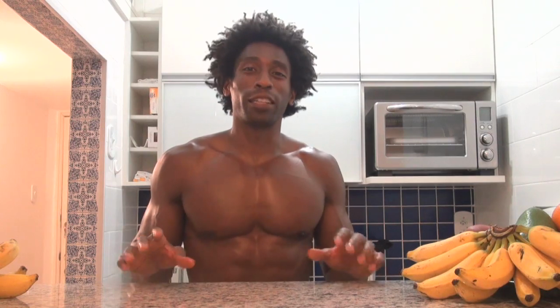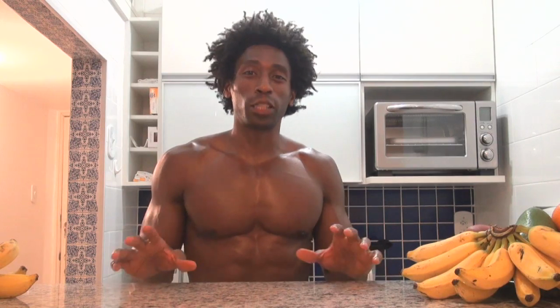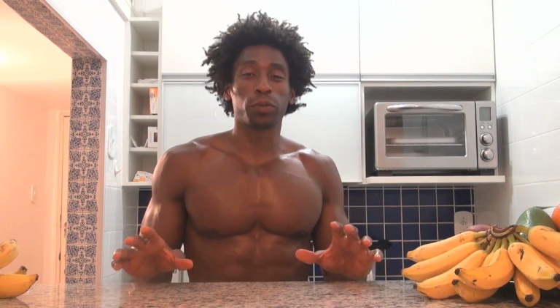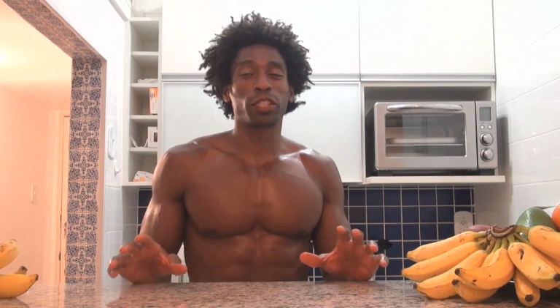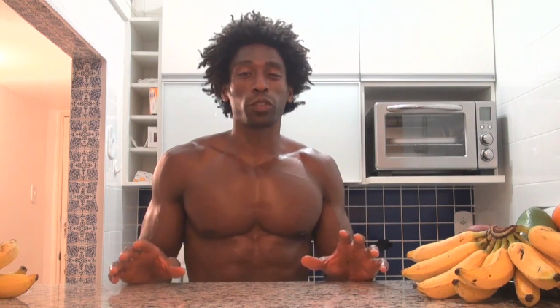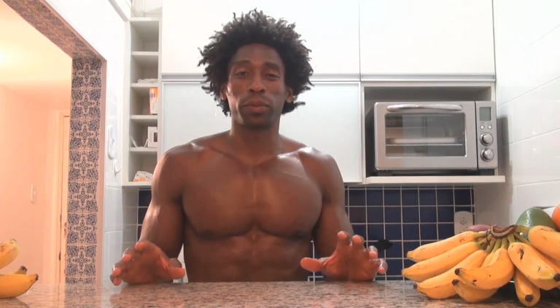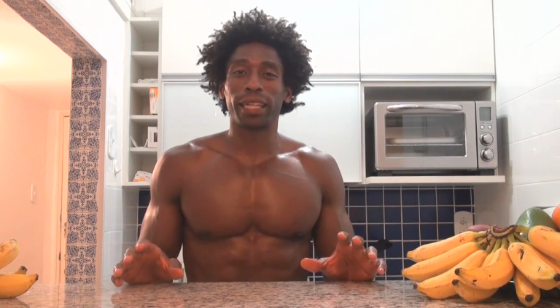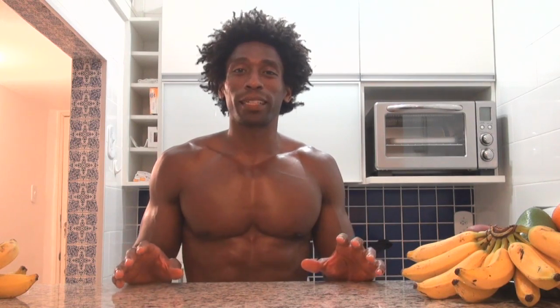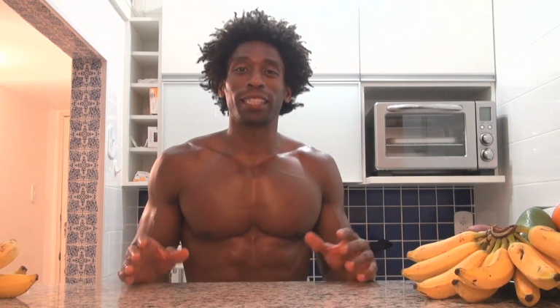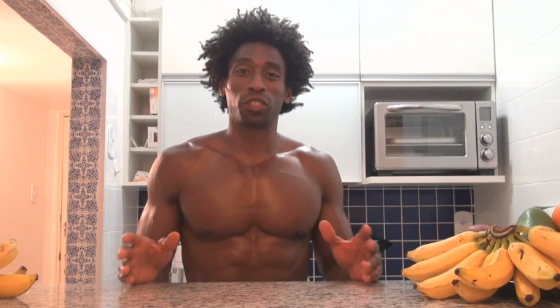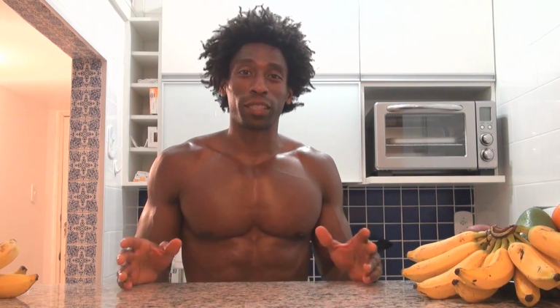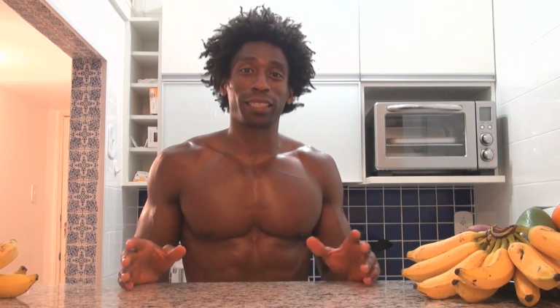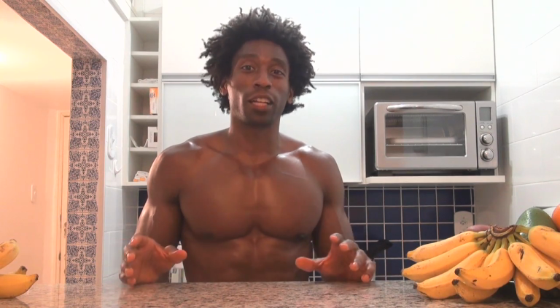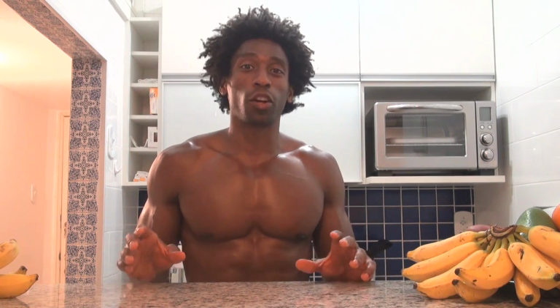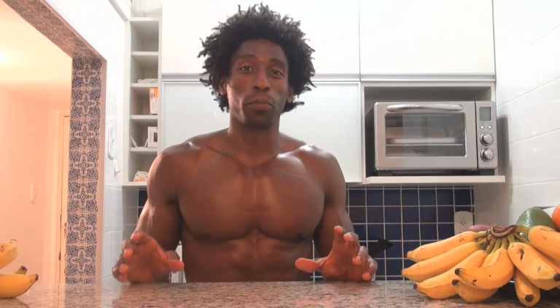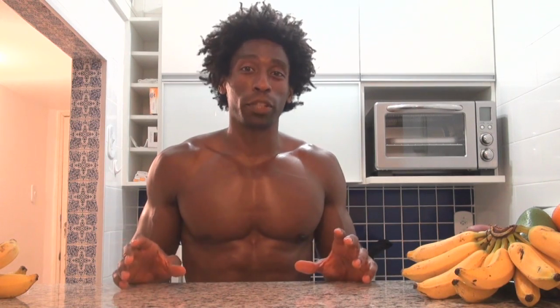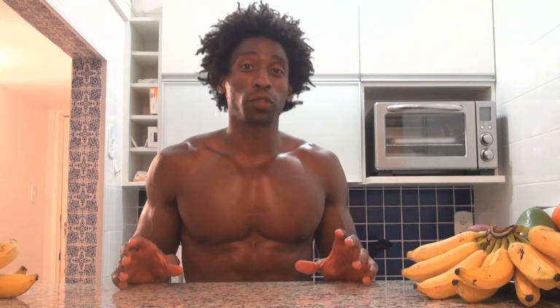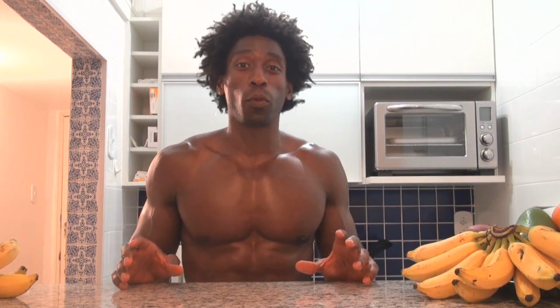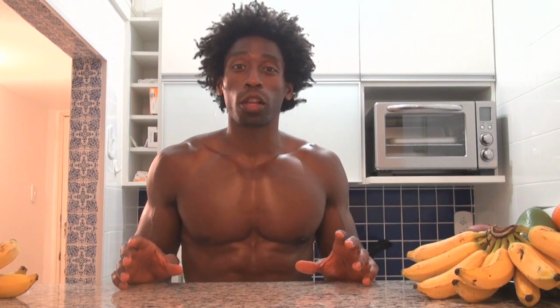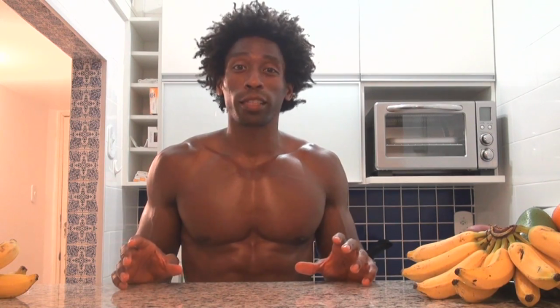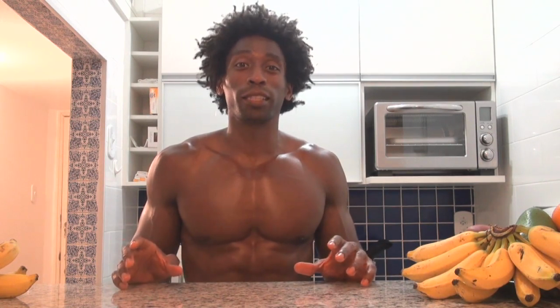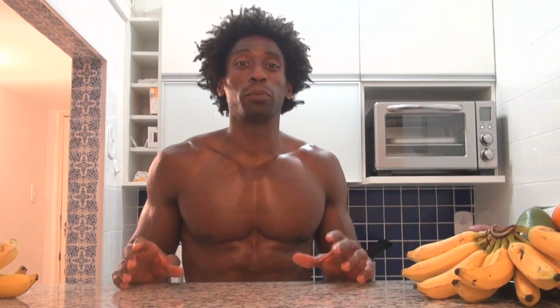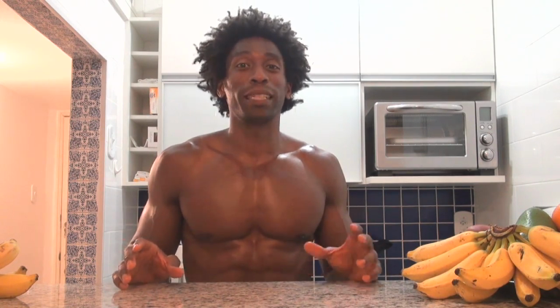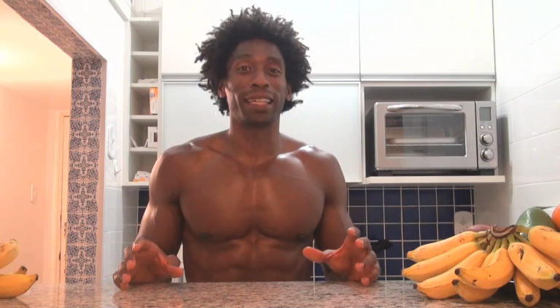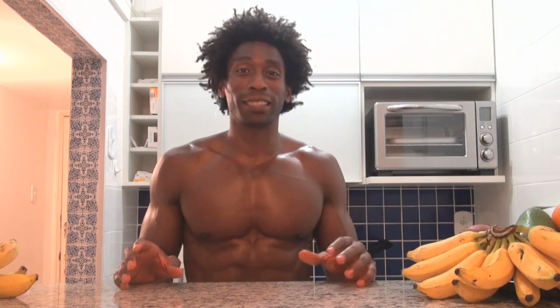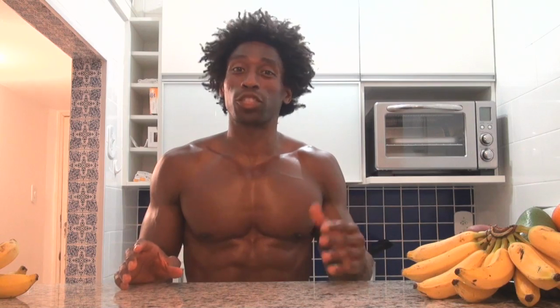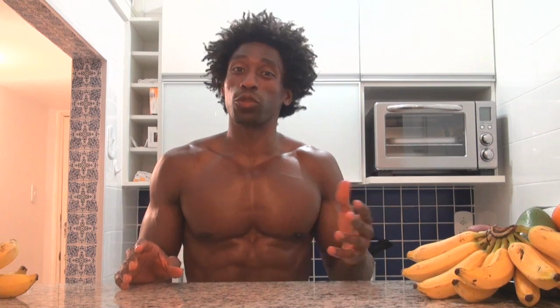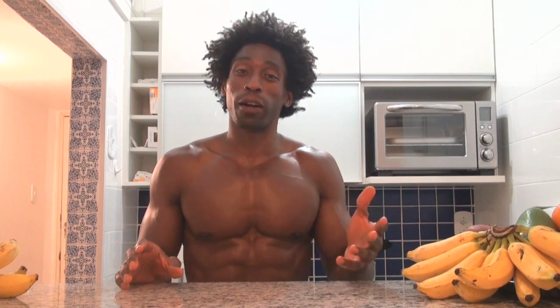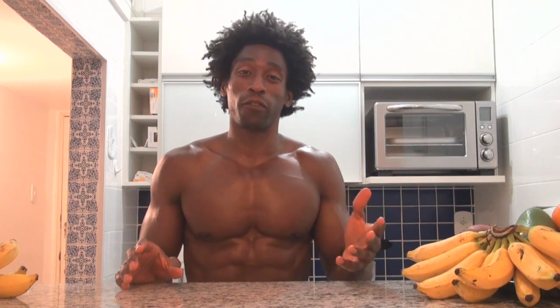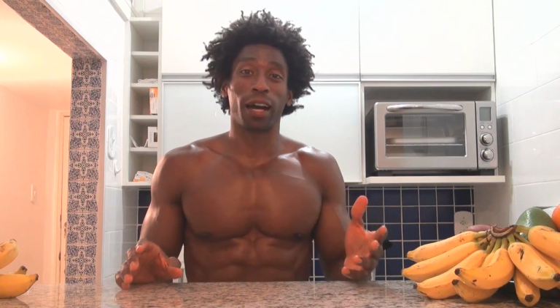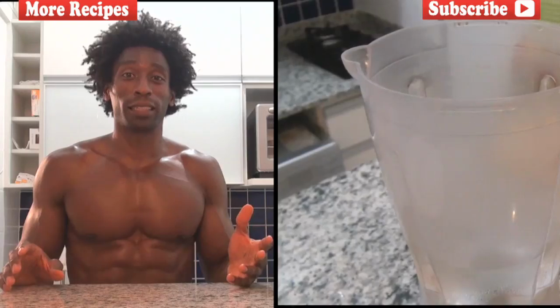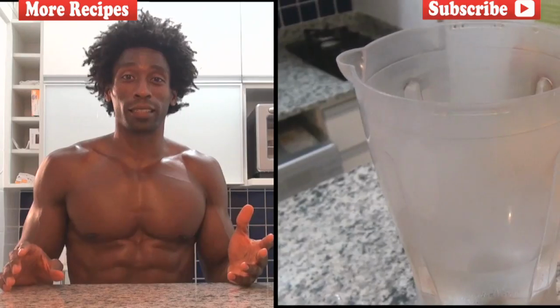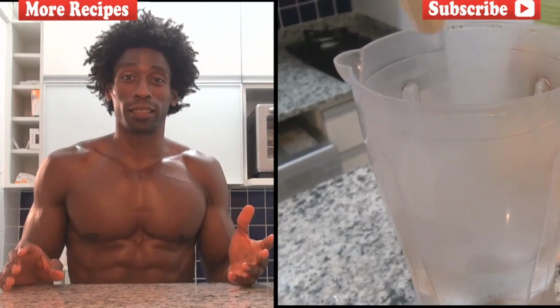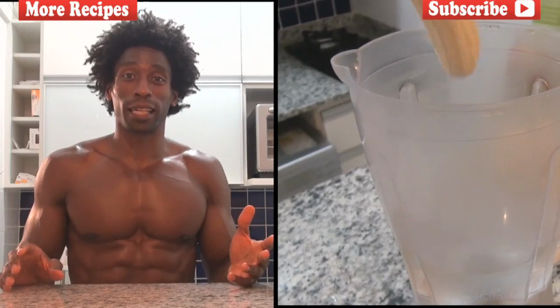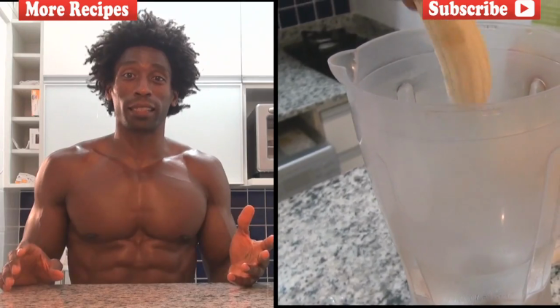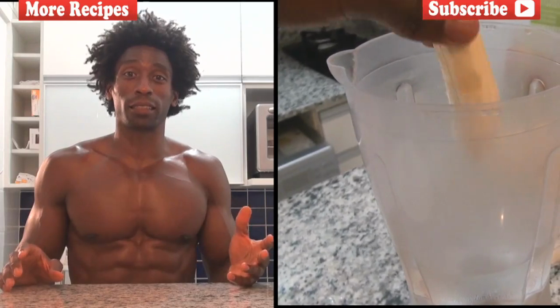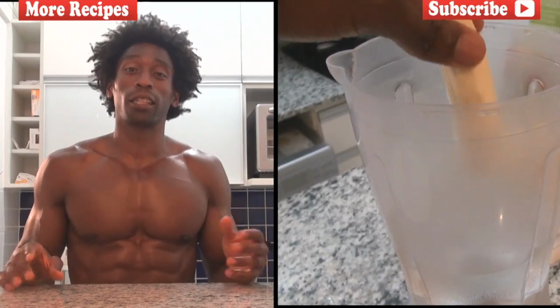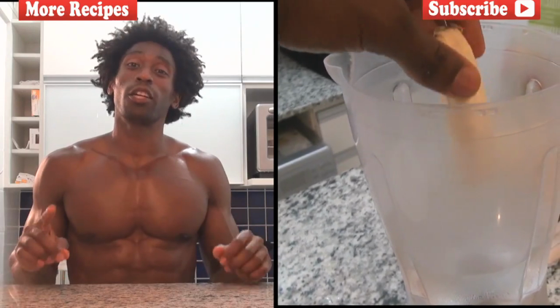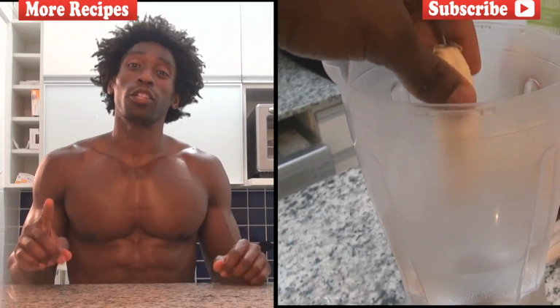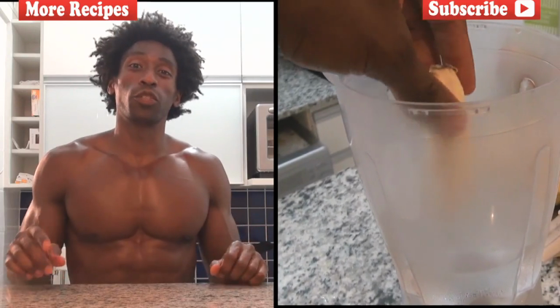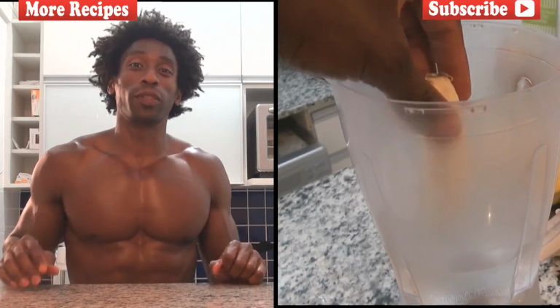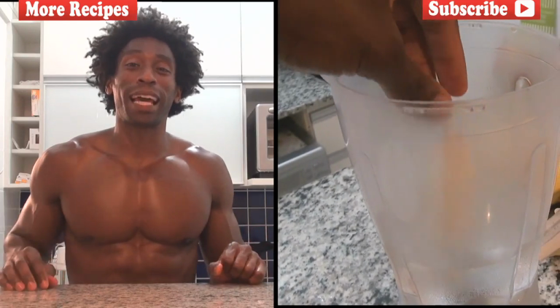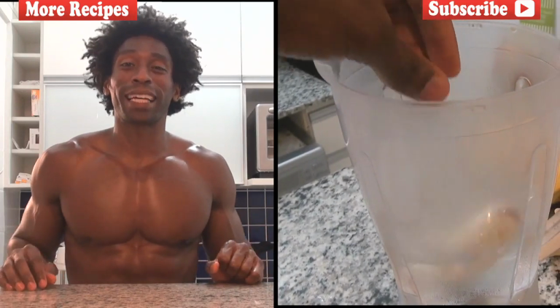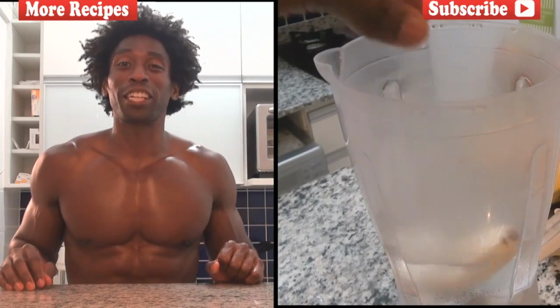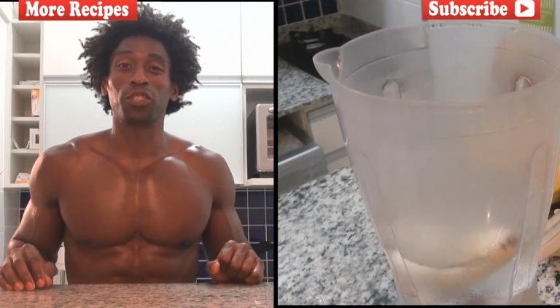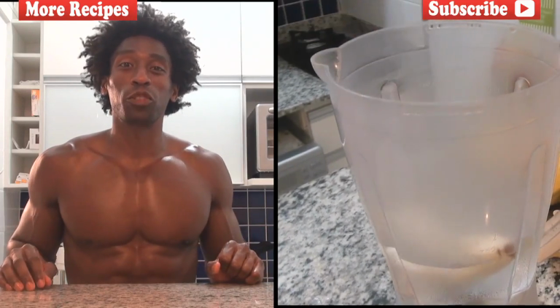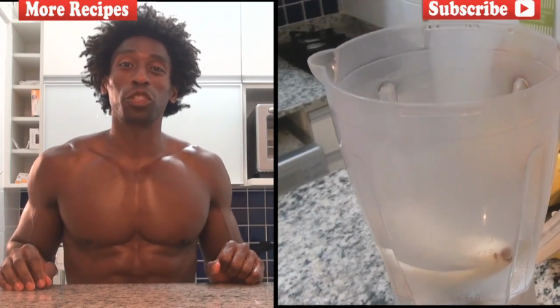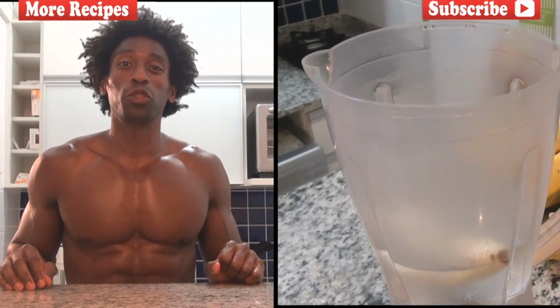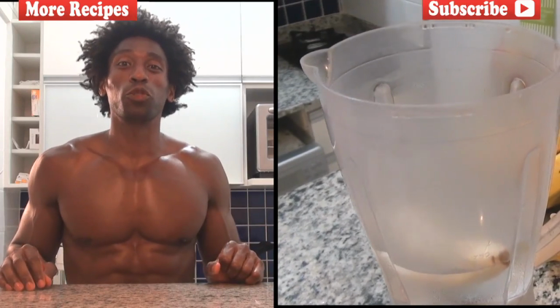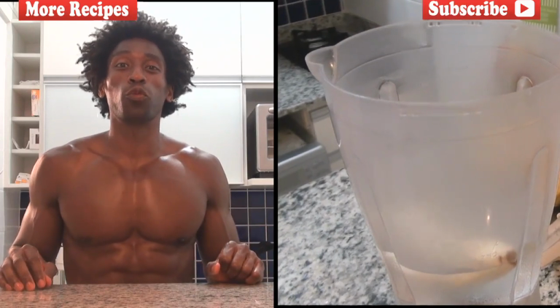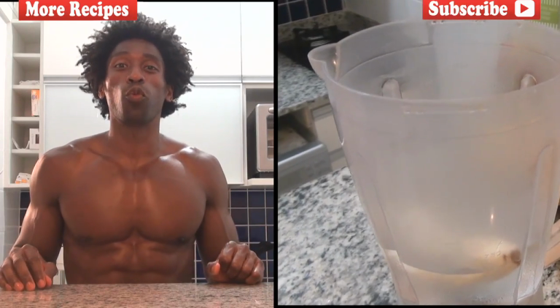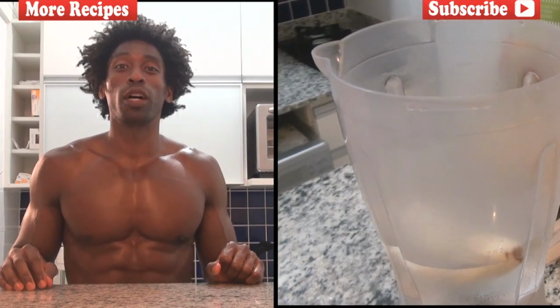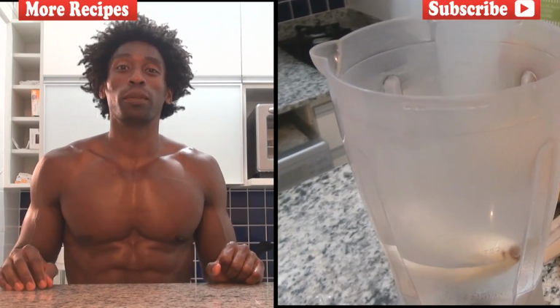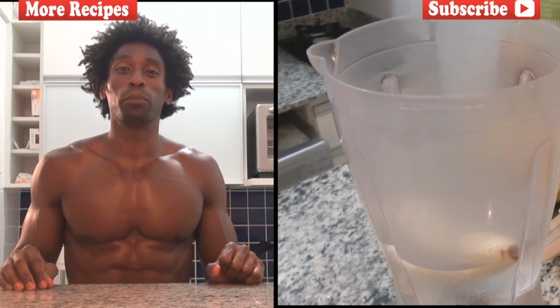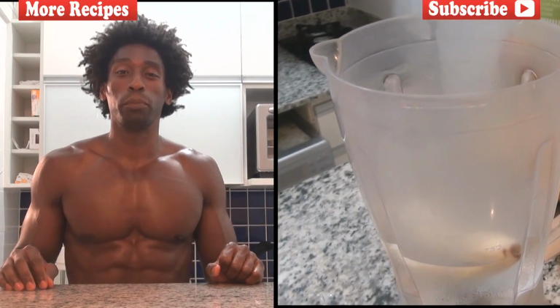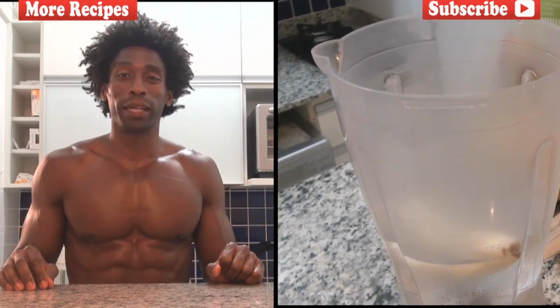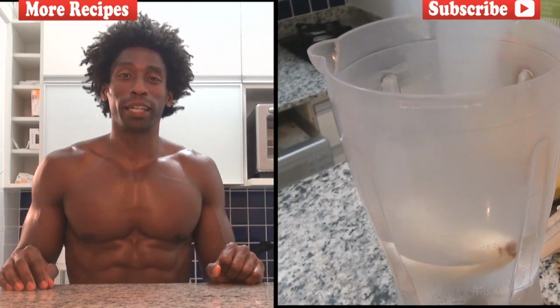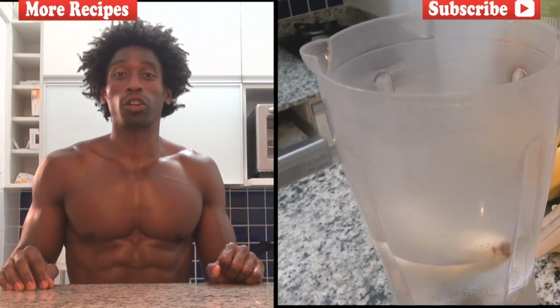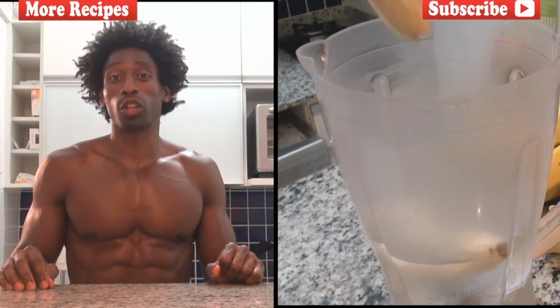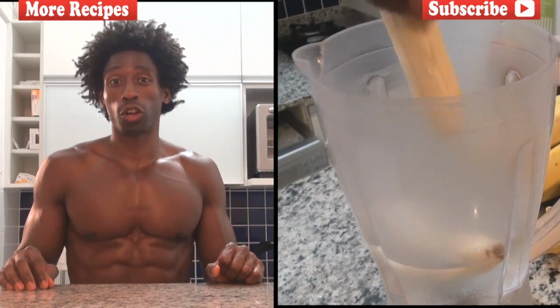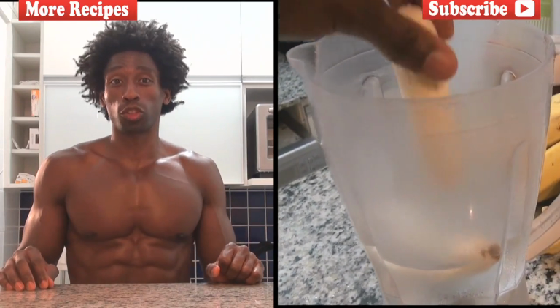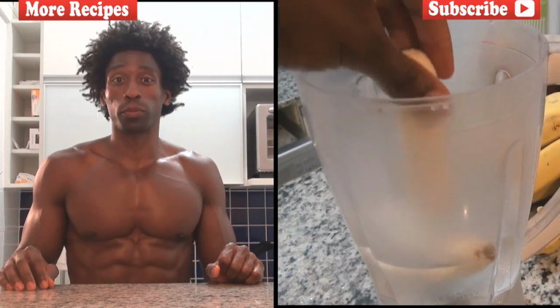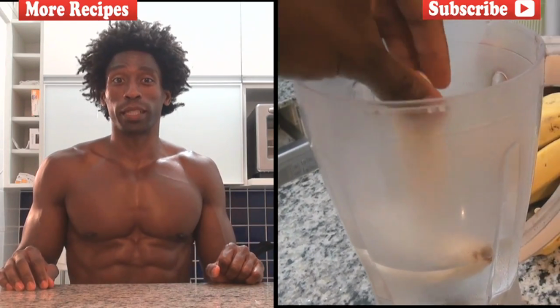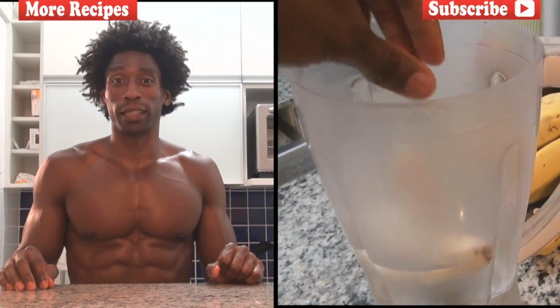Now these Brazilian bananas, as you can tell, are a bit smaller than the bananas that you might find in the States. So in that case you can use one big or larger banana.